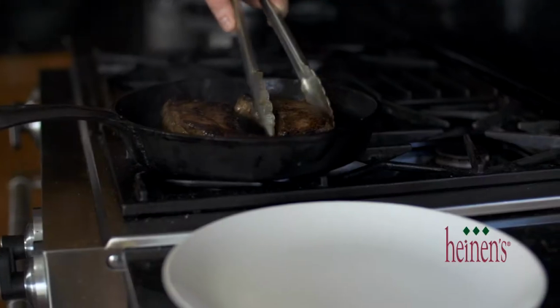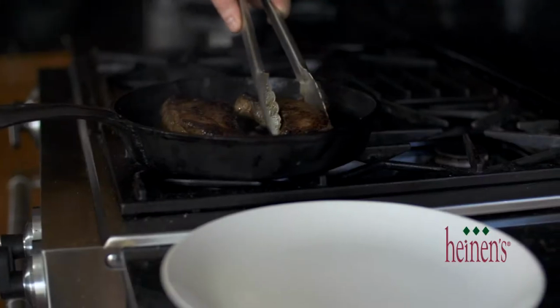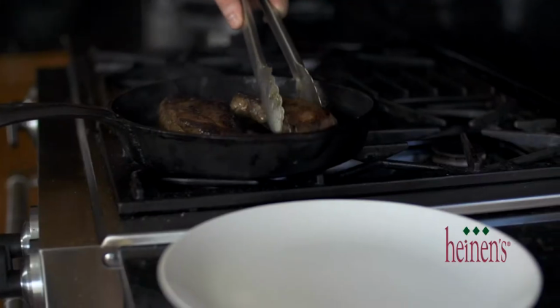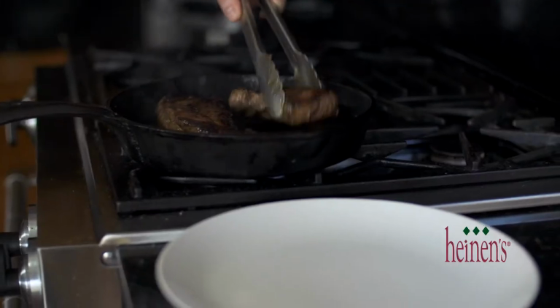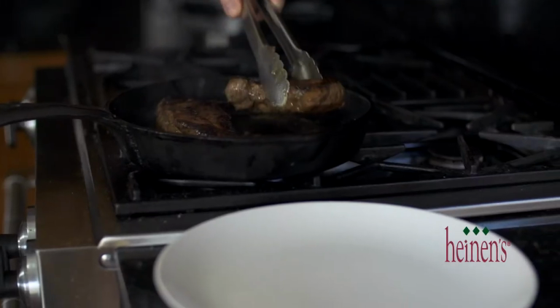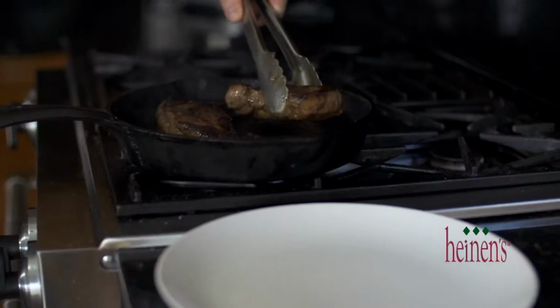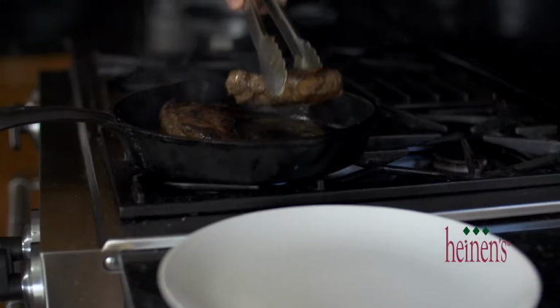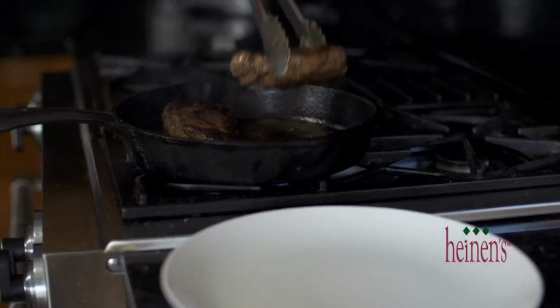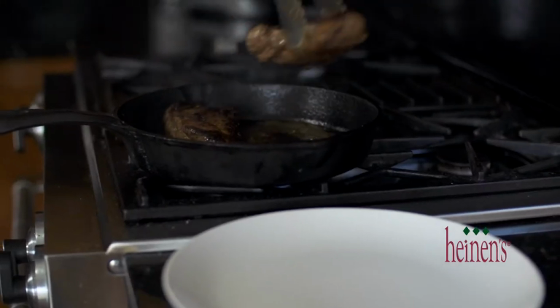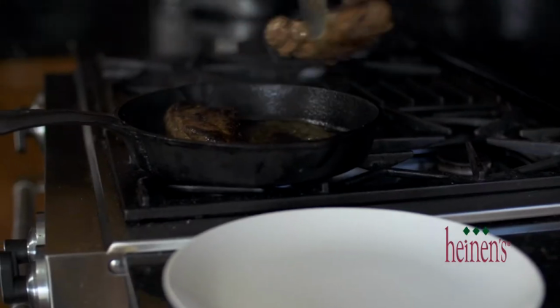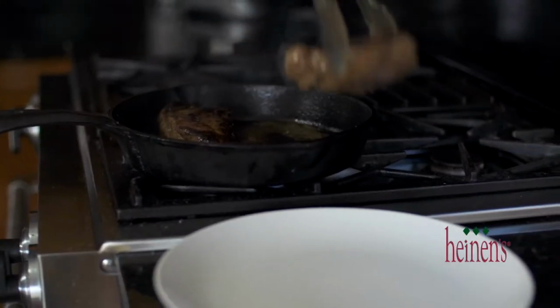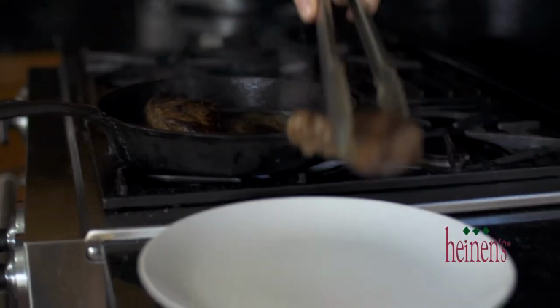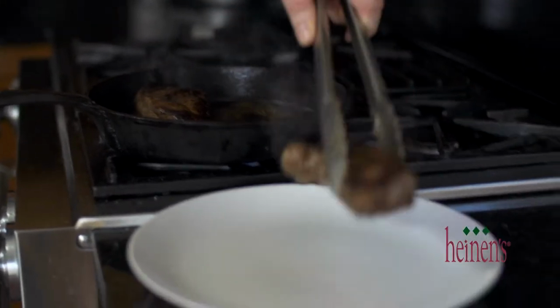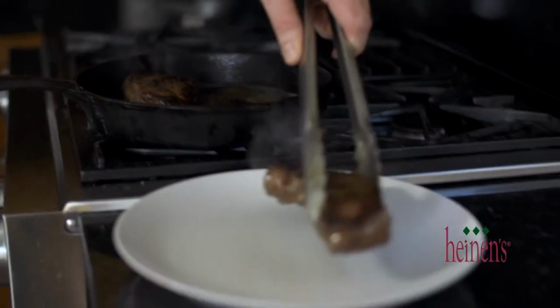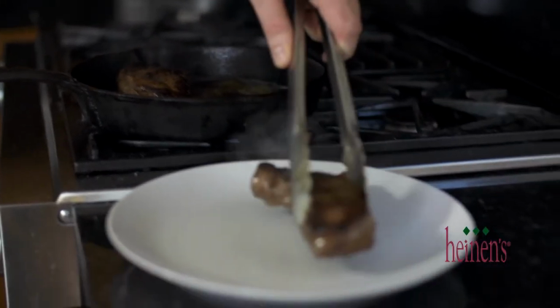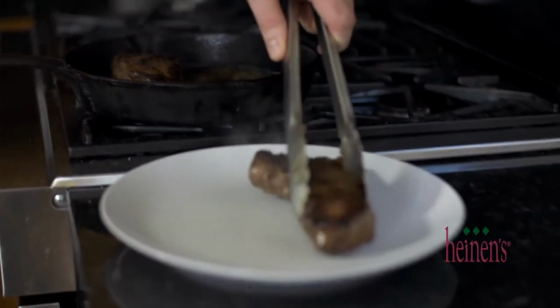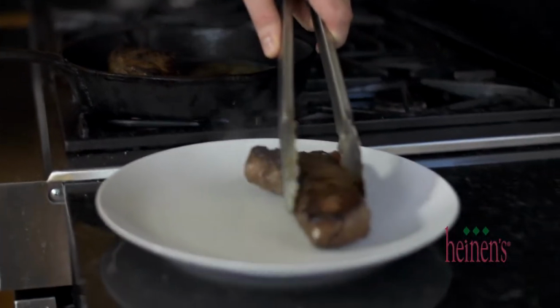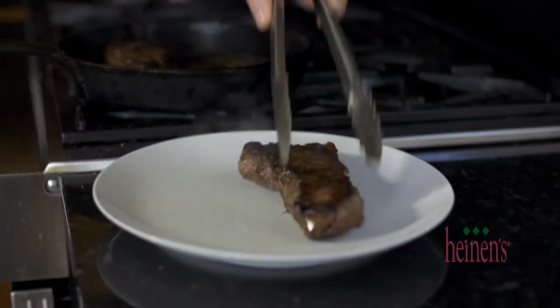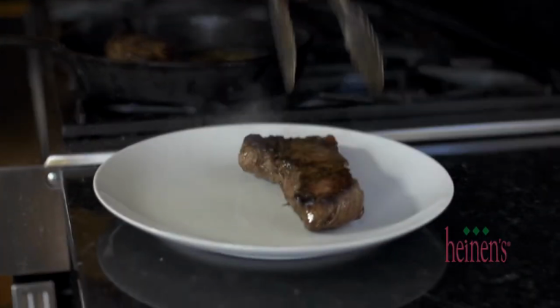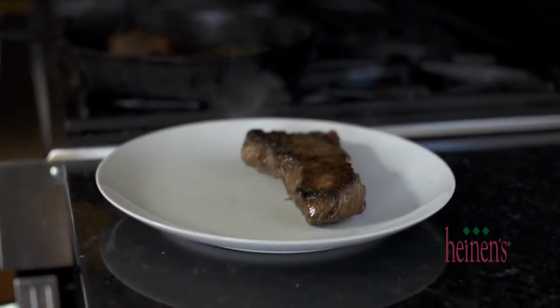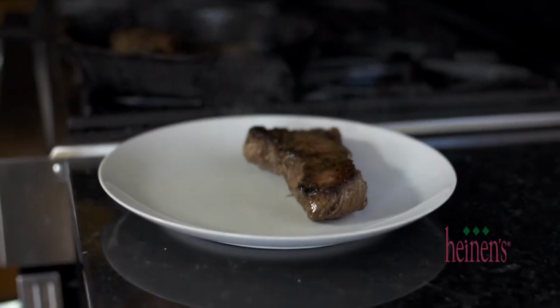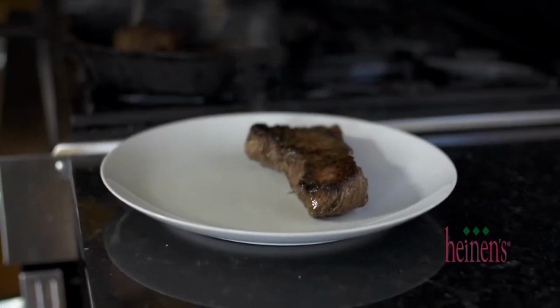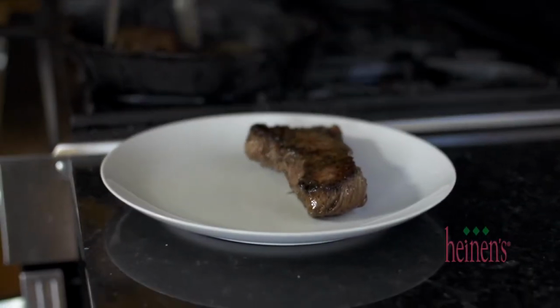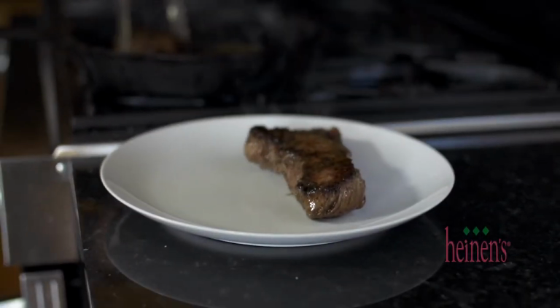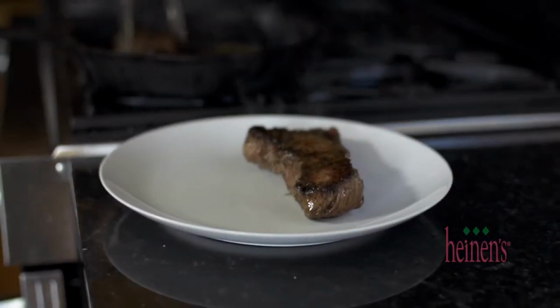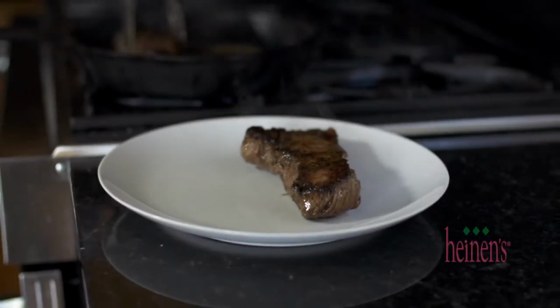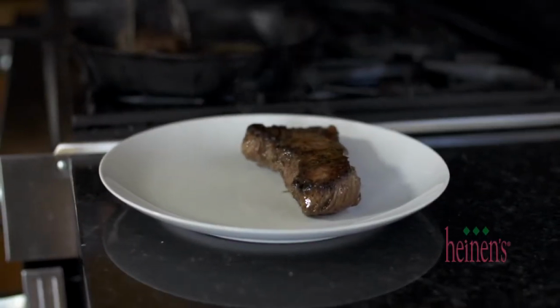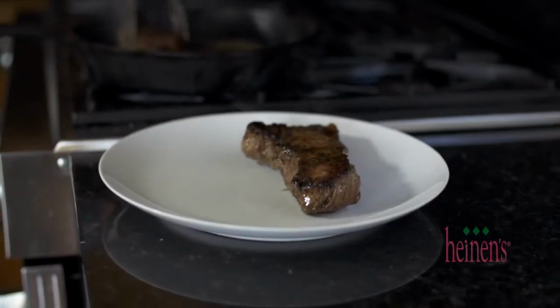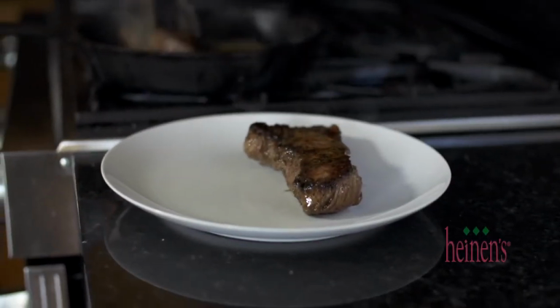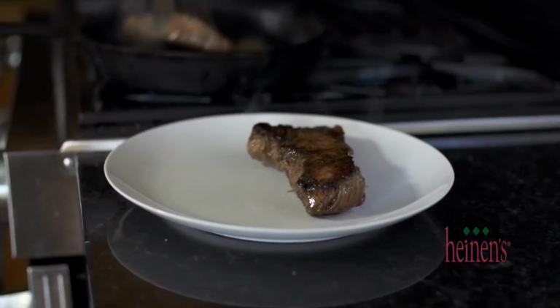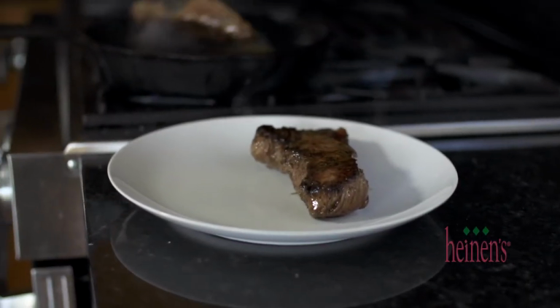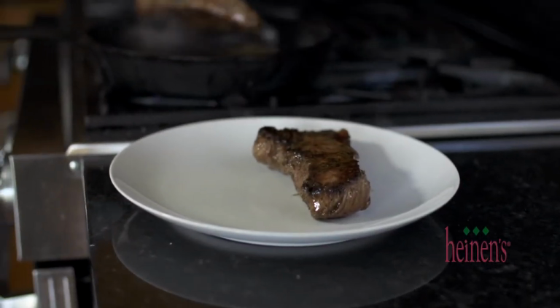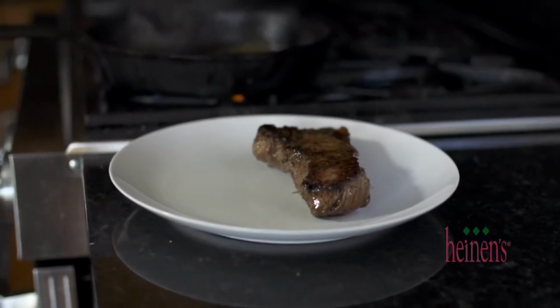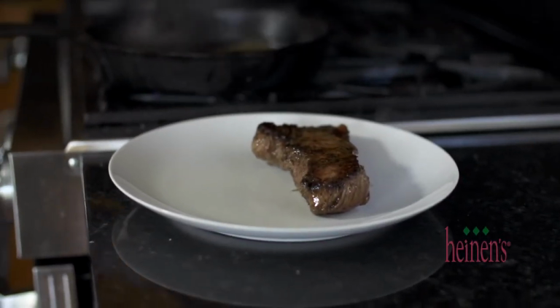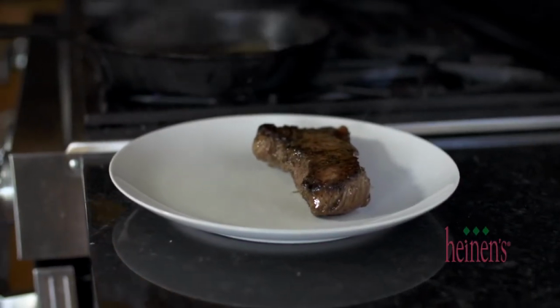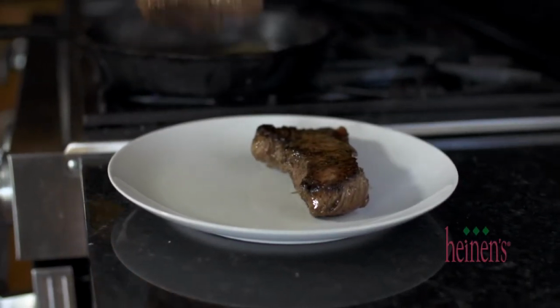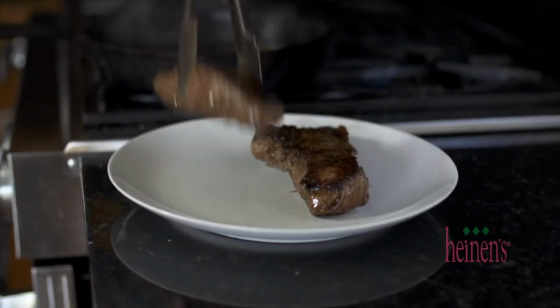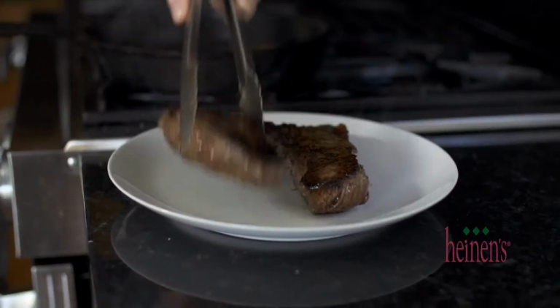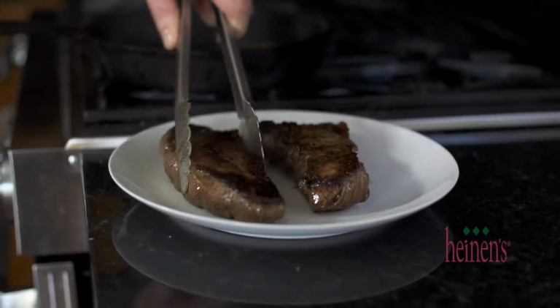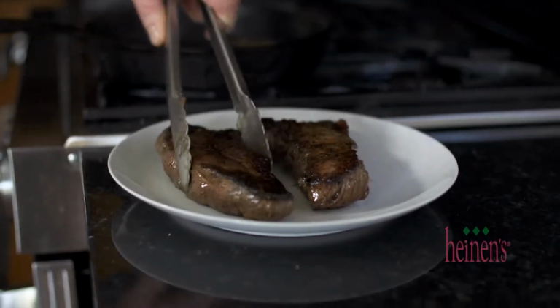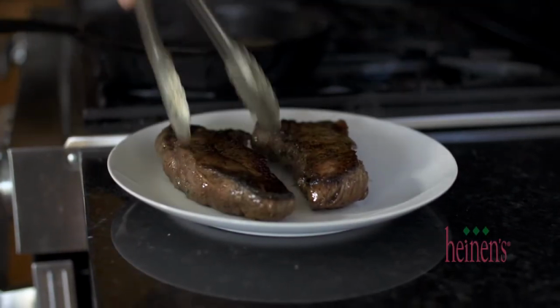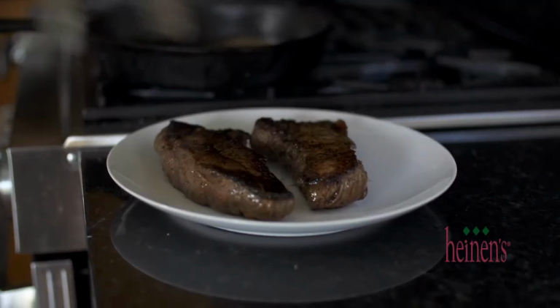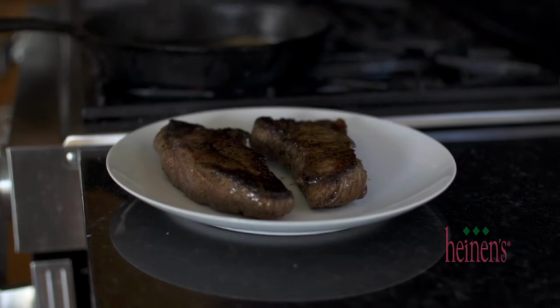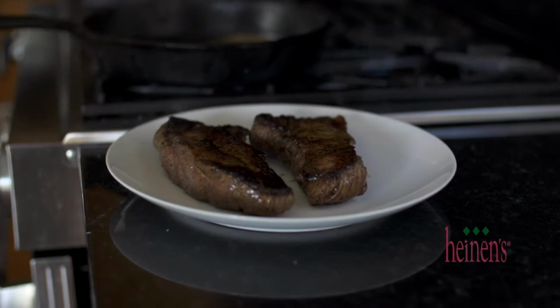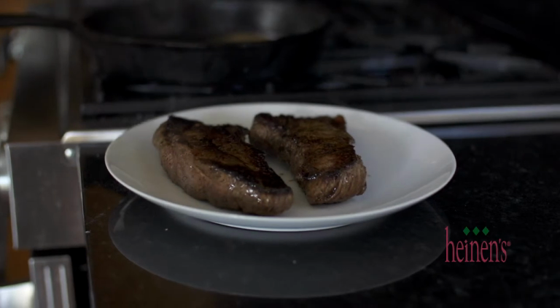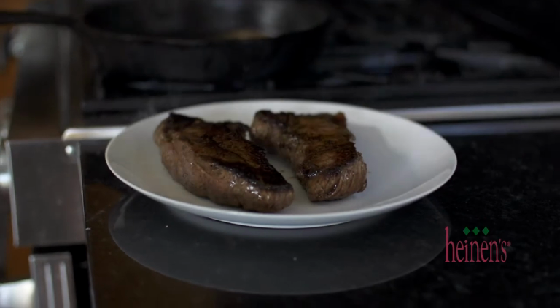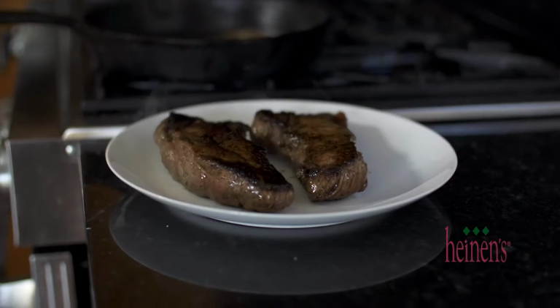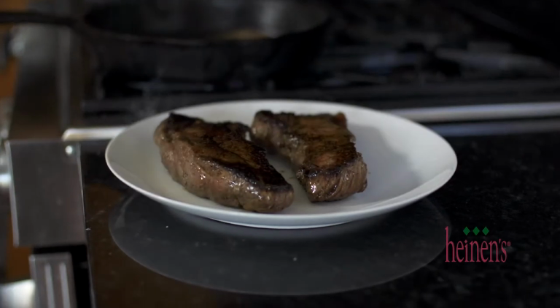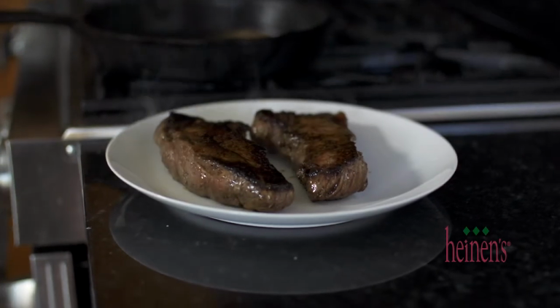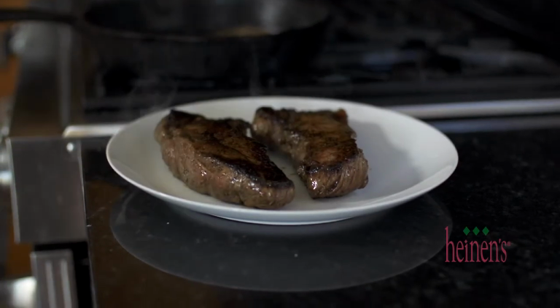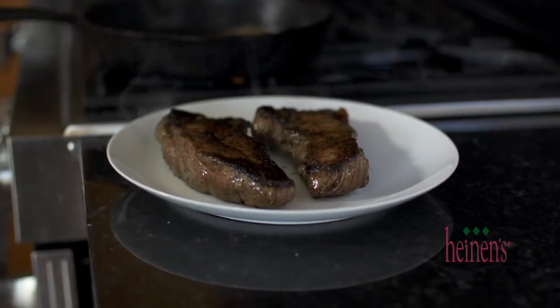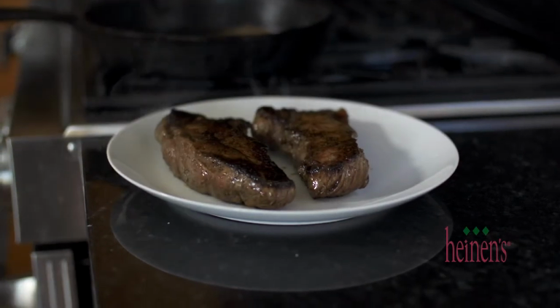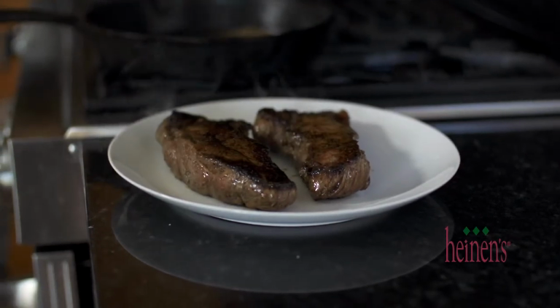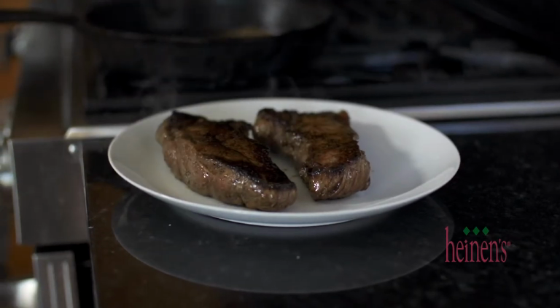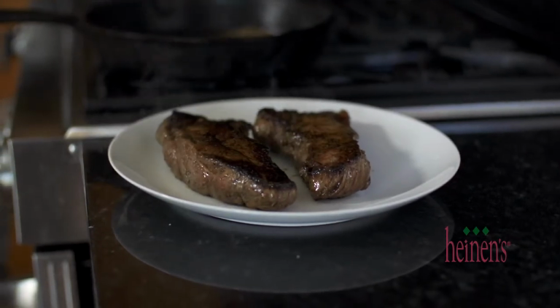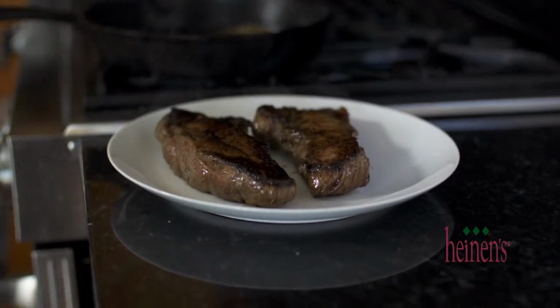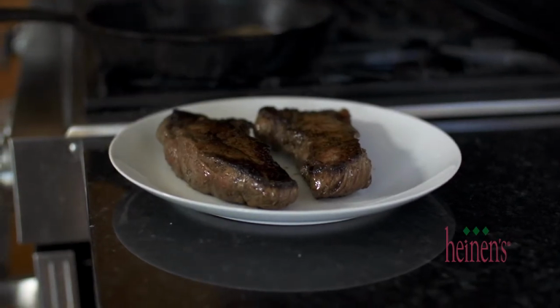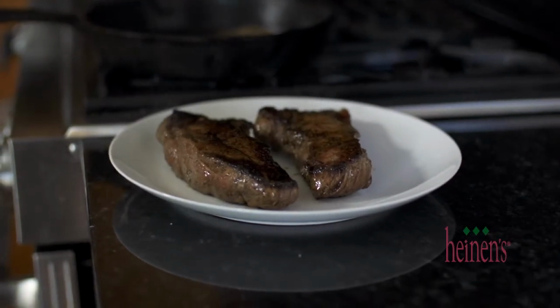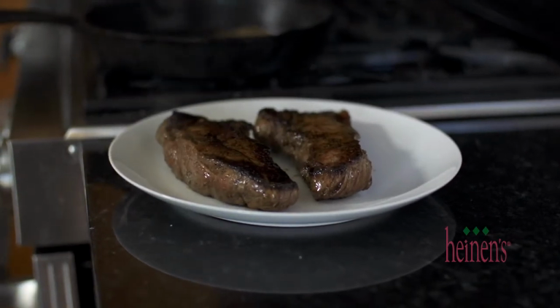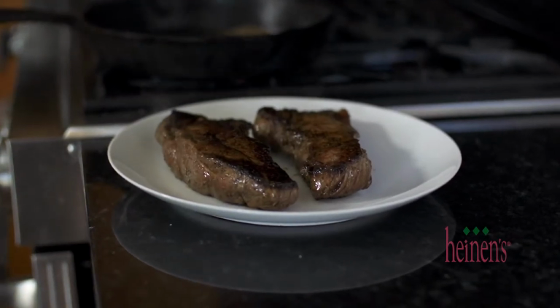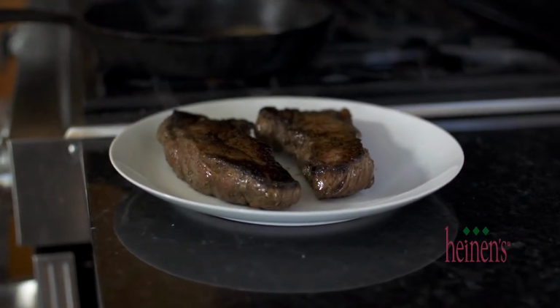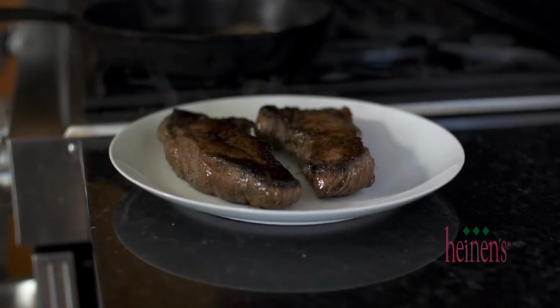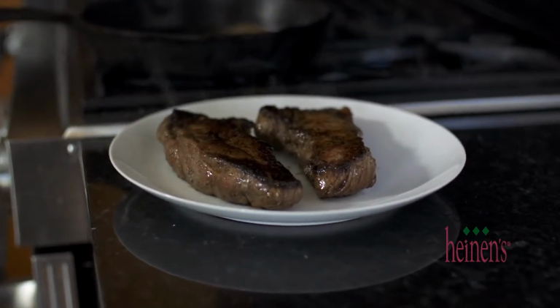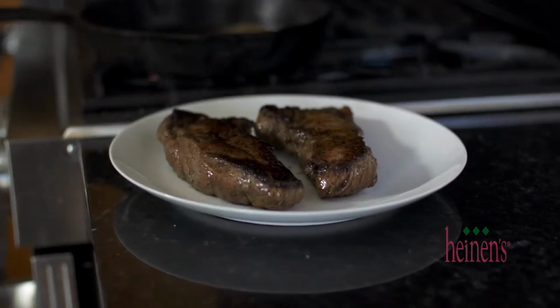Once the steaks are finished cooking, it's very important to set them aside to rest so all of the juices can soak back in.